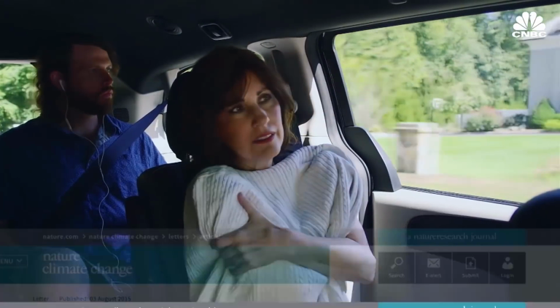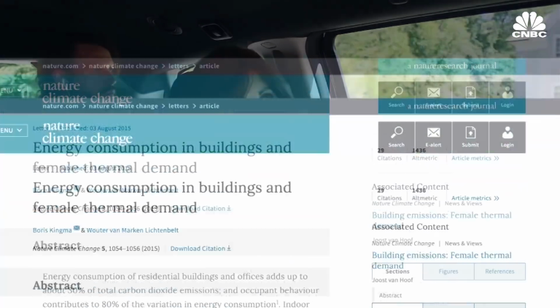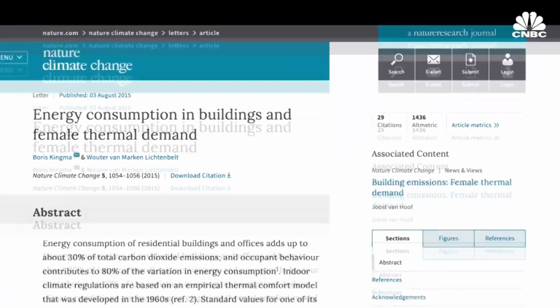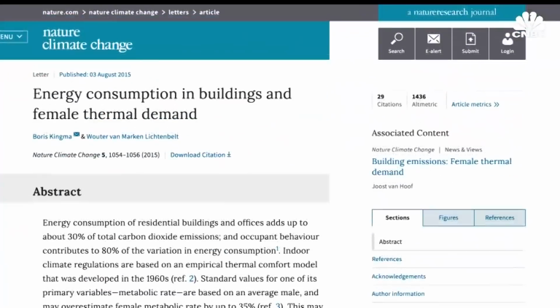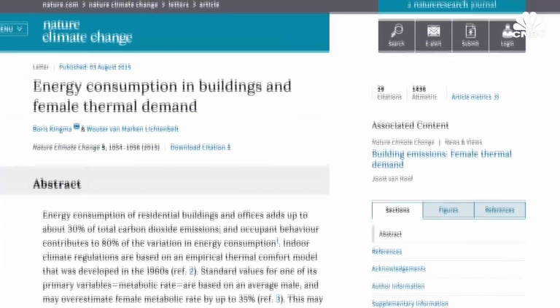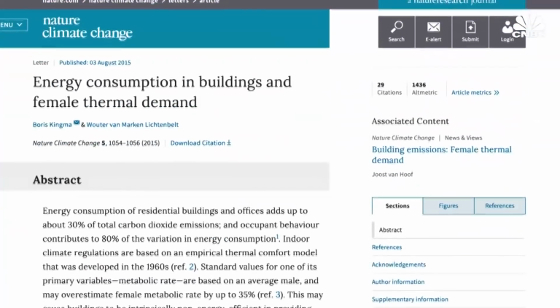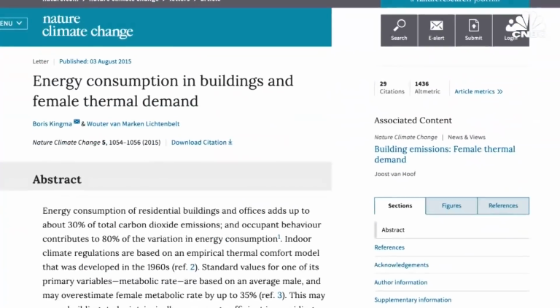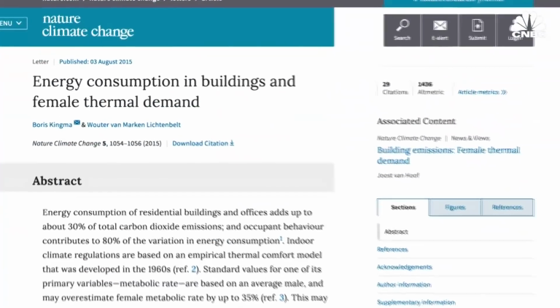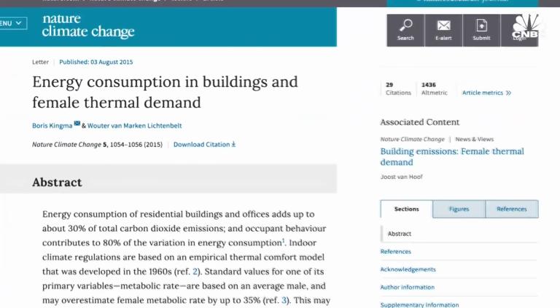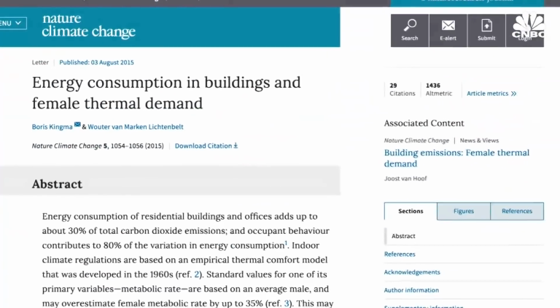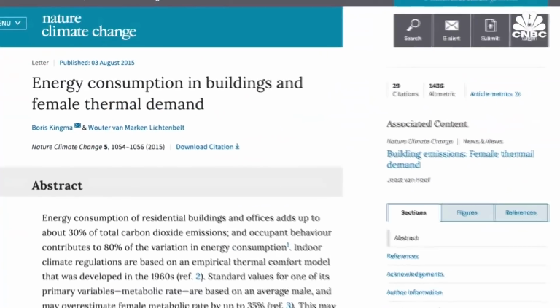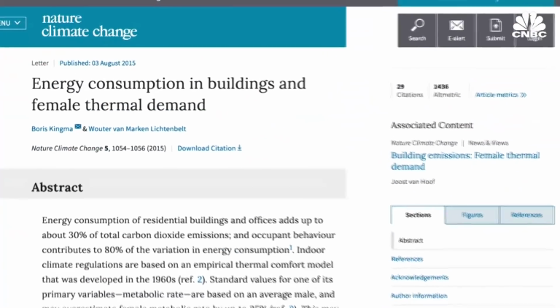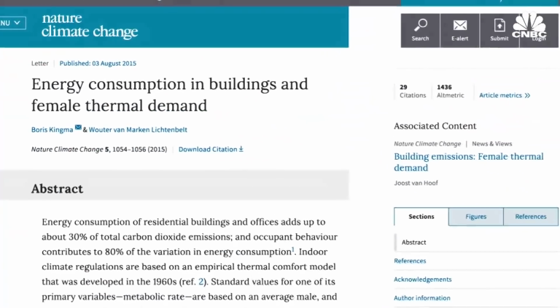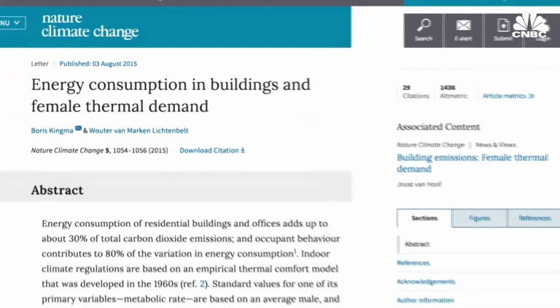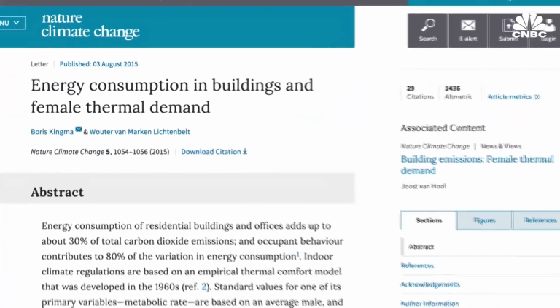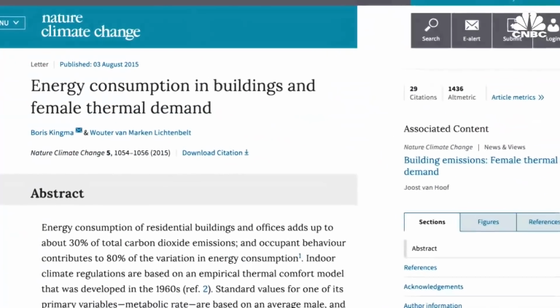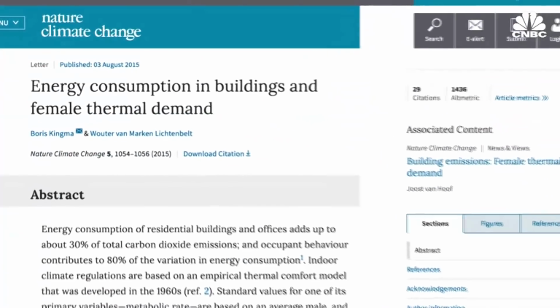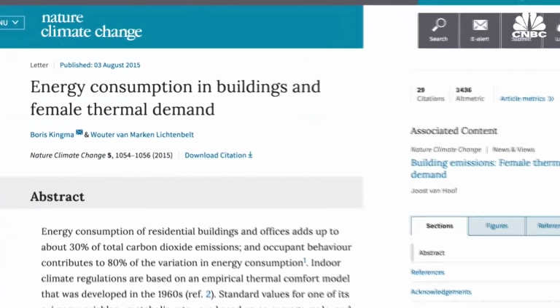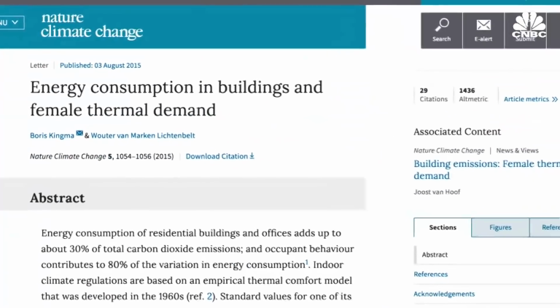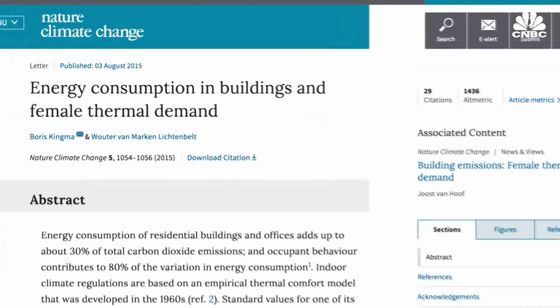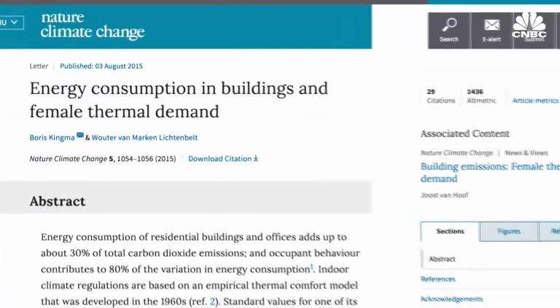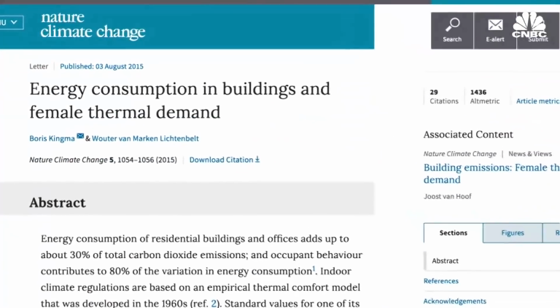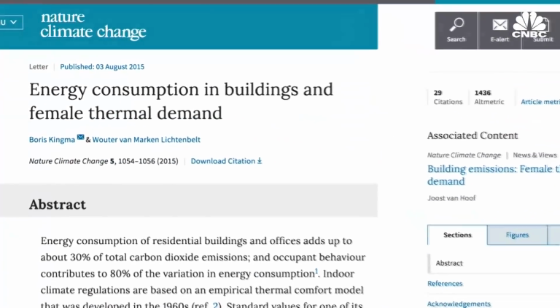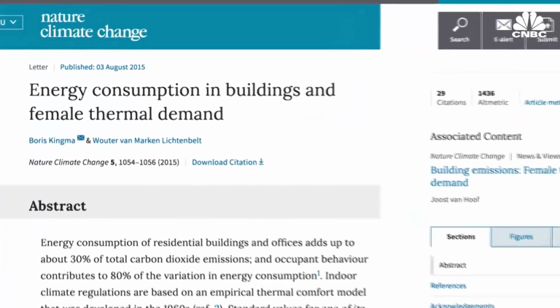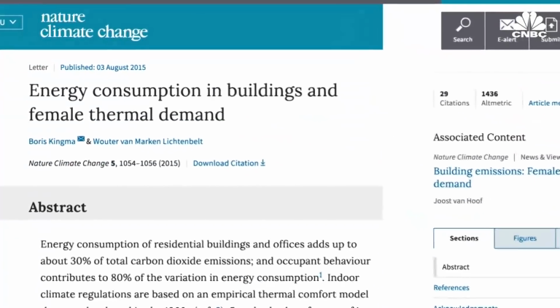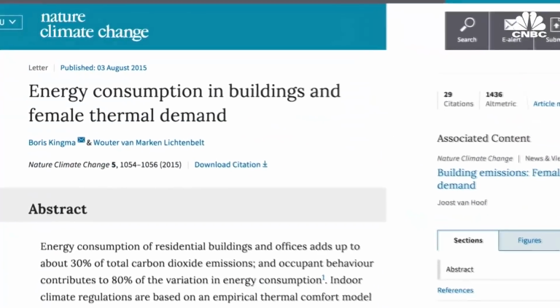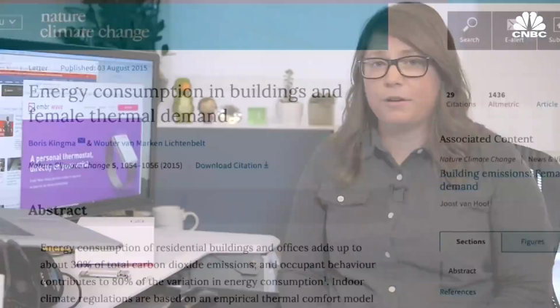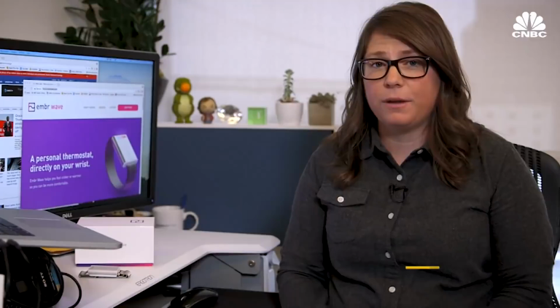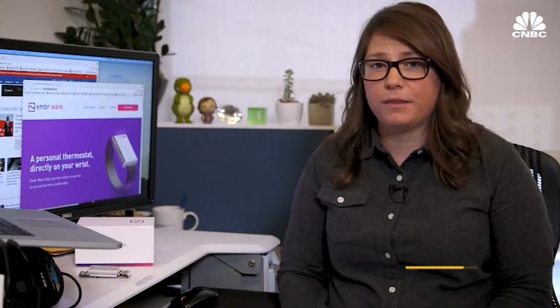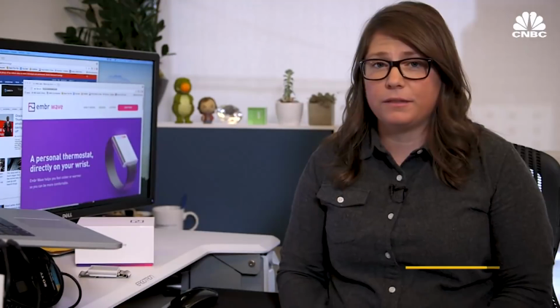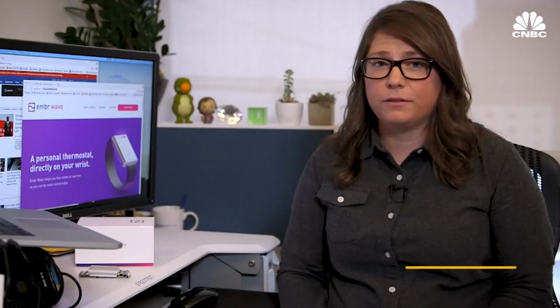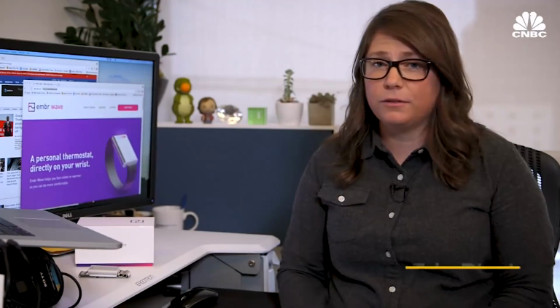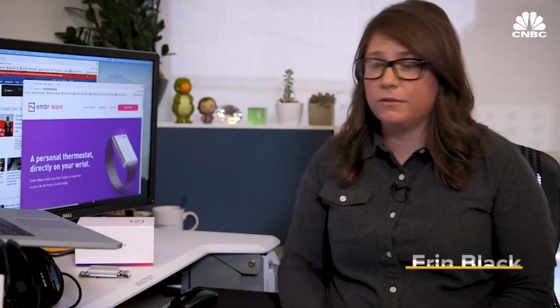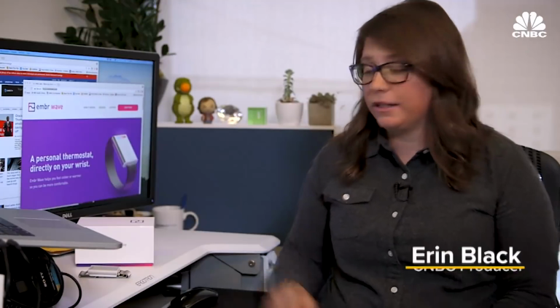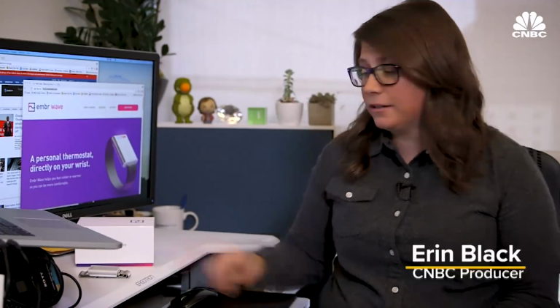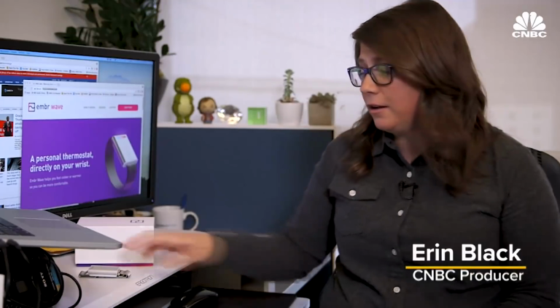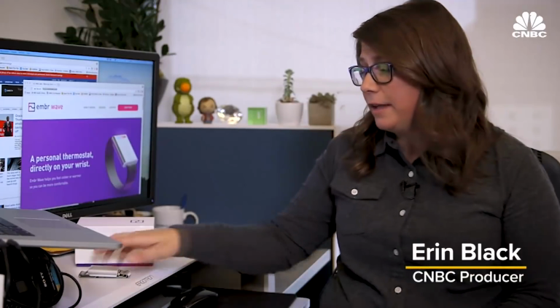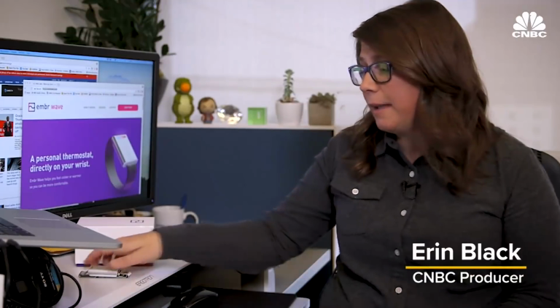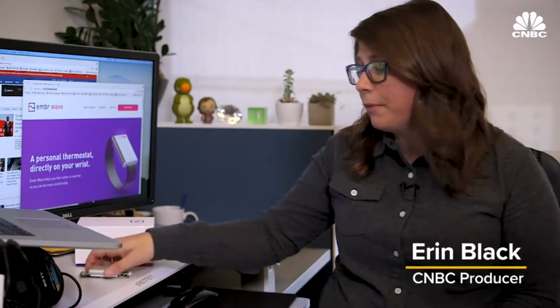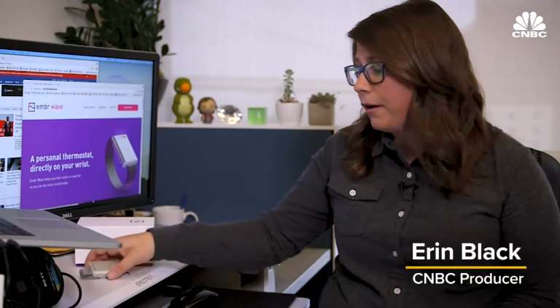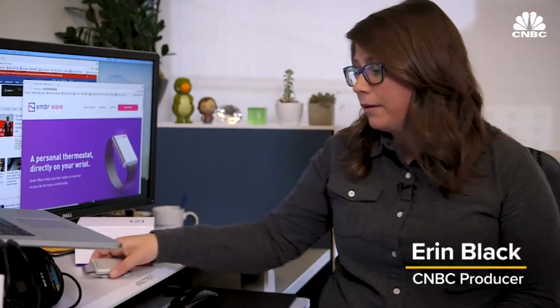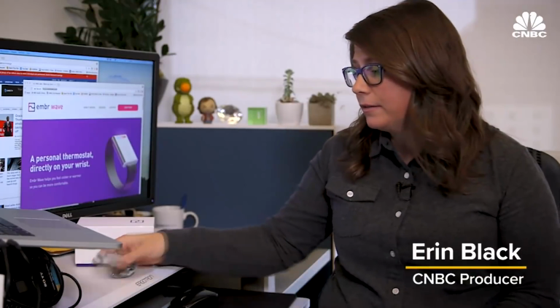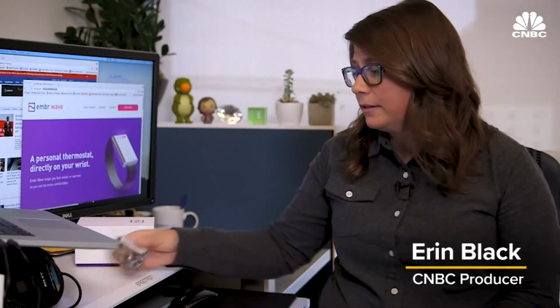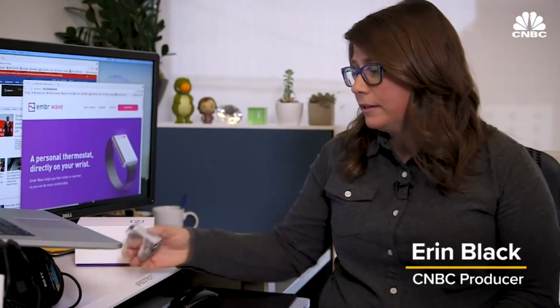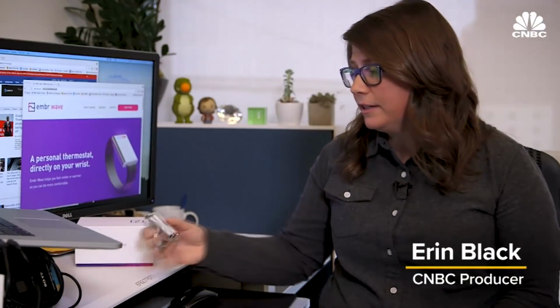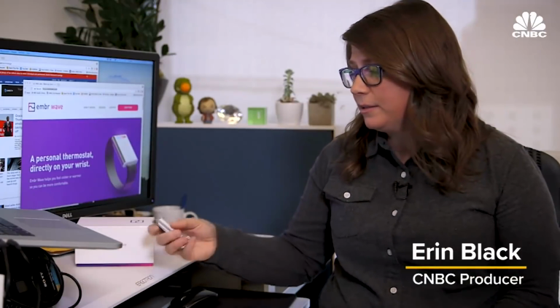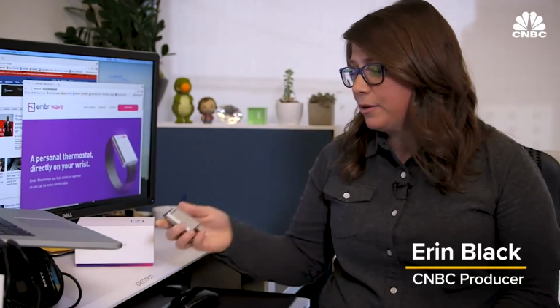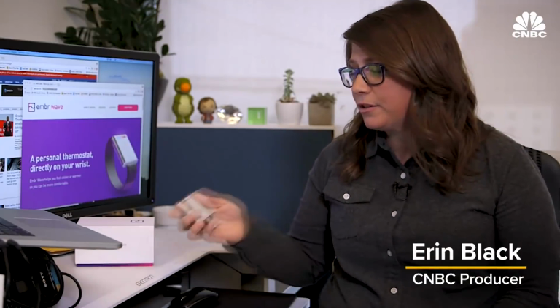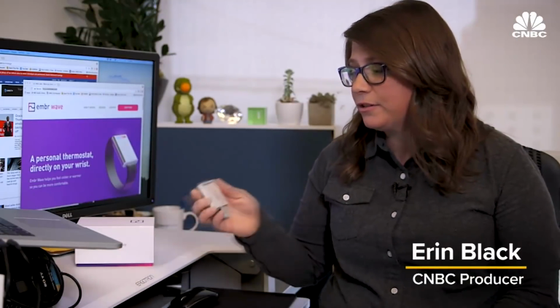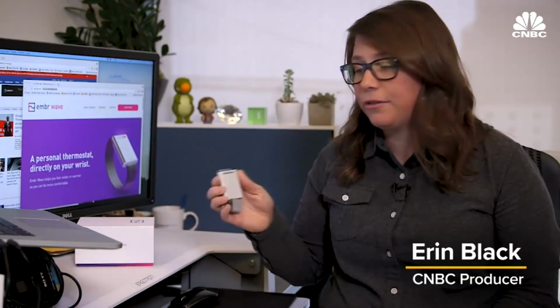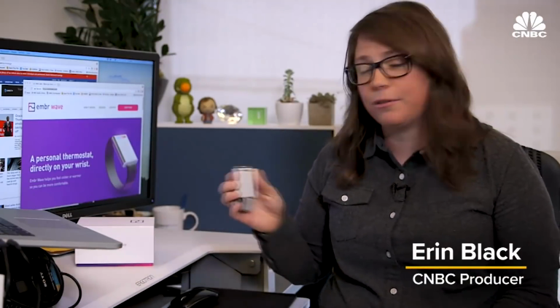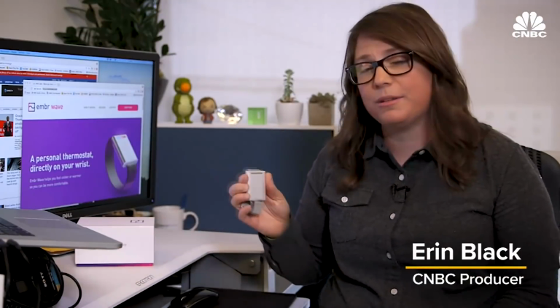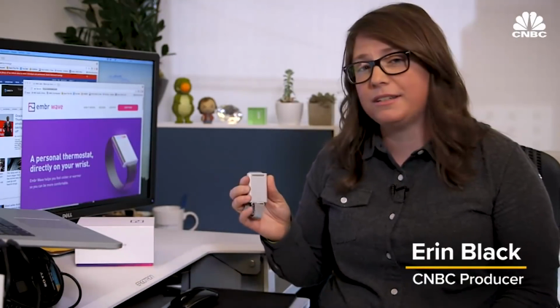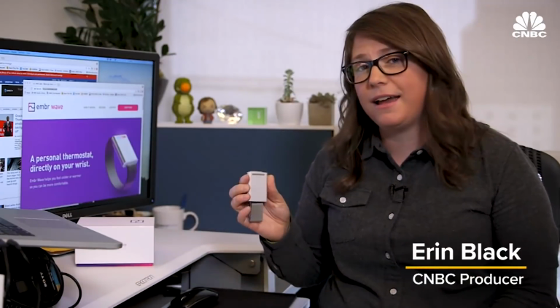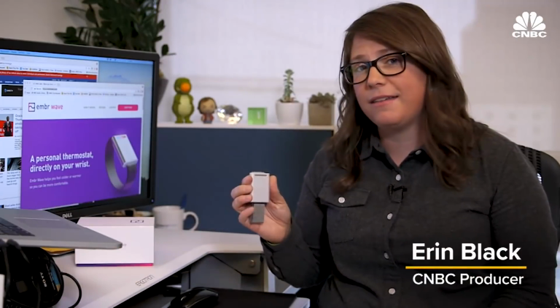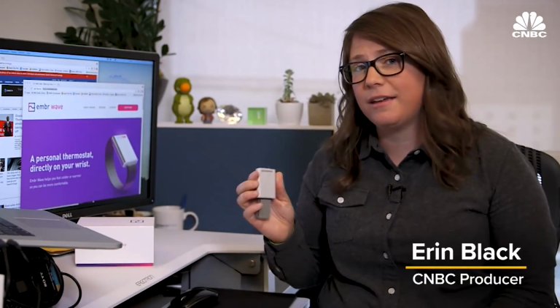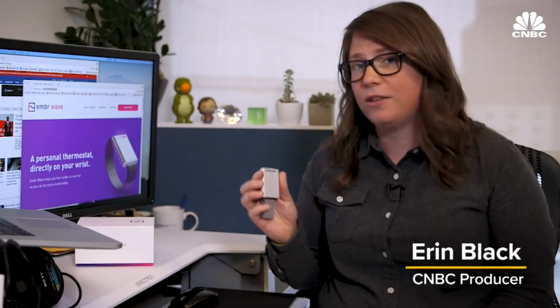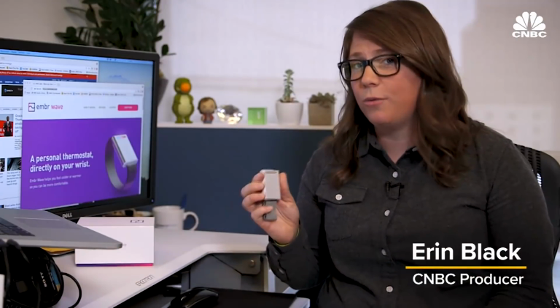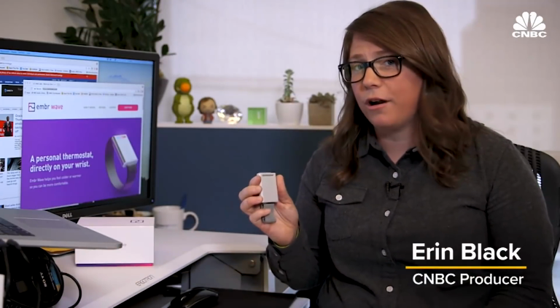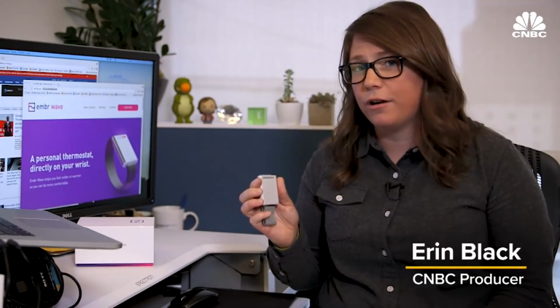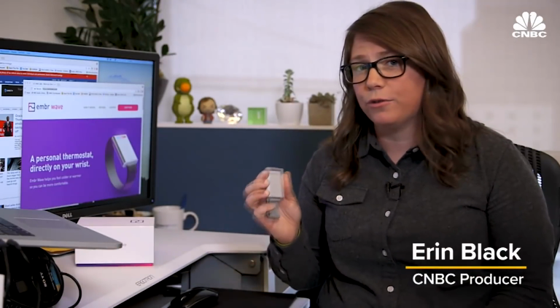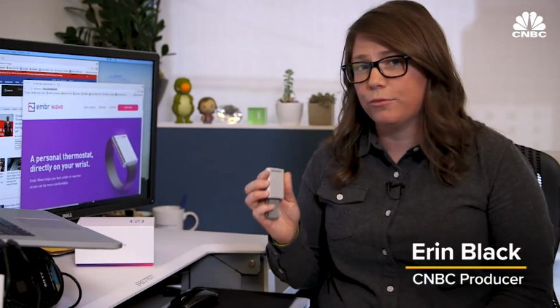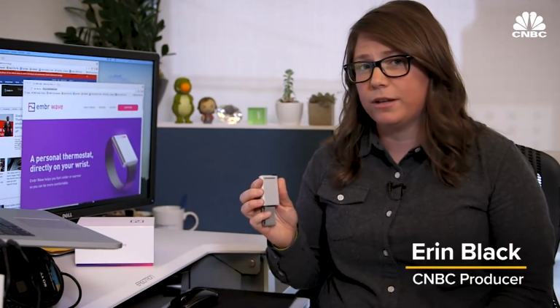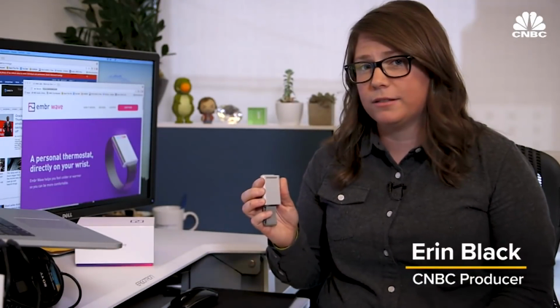There are even studies about it. But then we heard about this new device called Ember. It's a personal thermostat that you wear on your wrist.